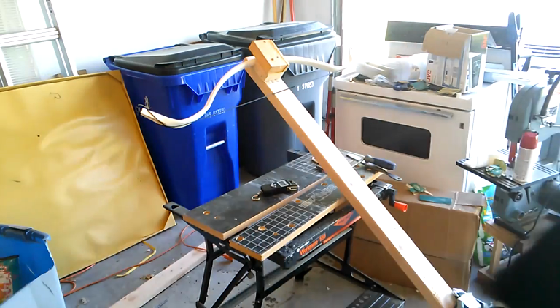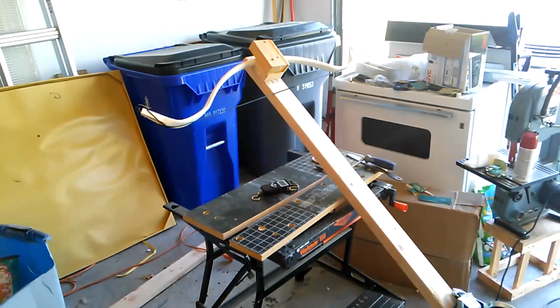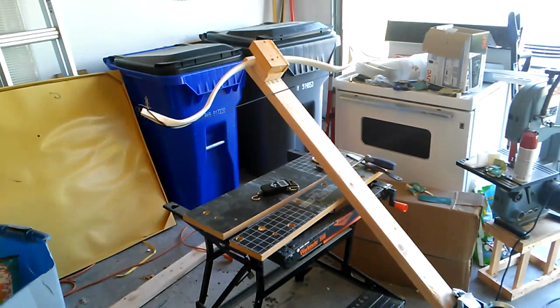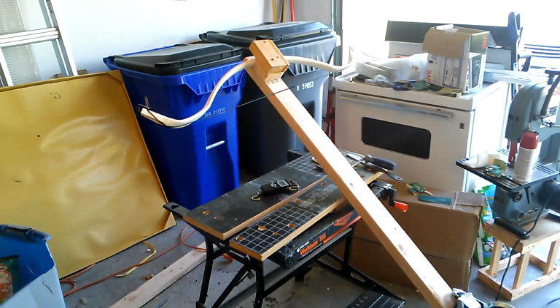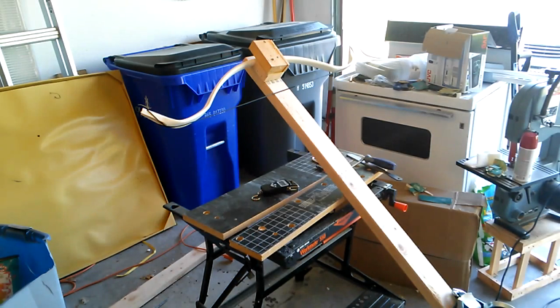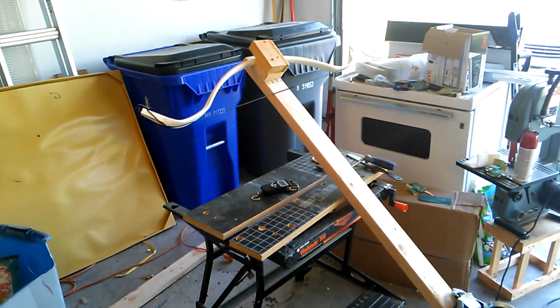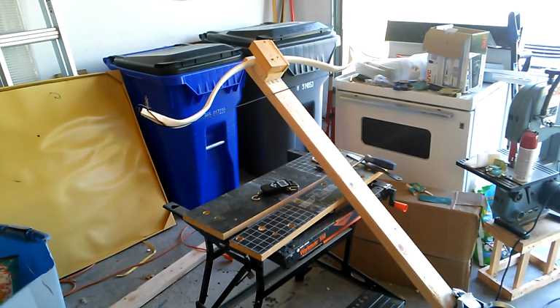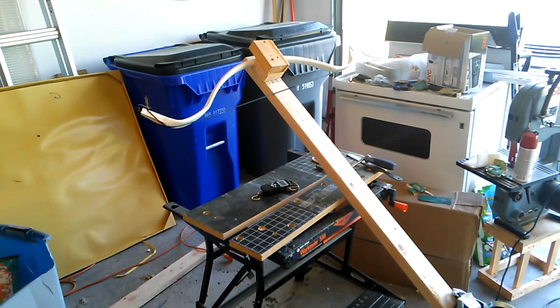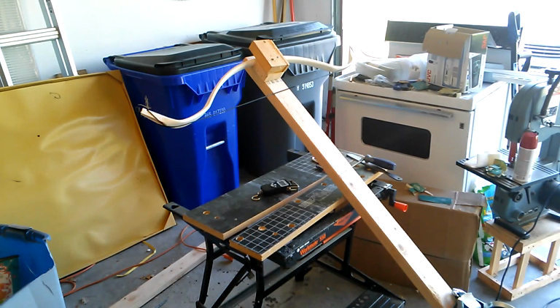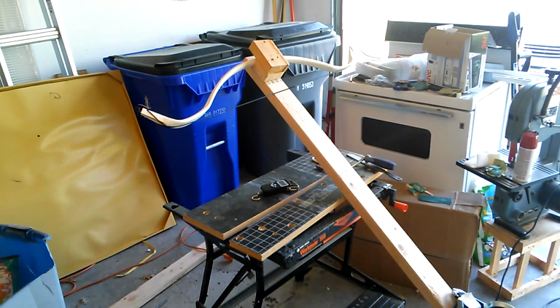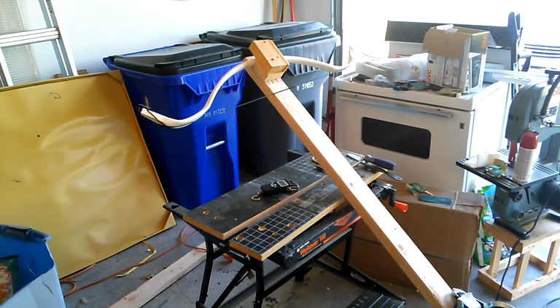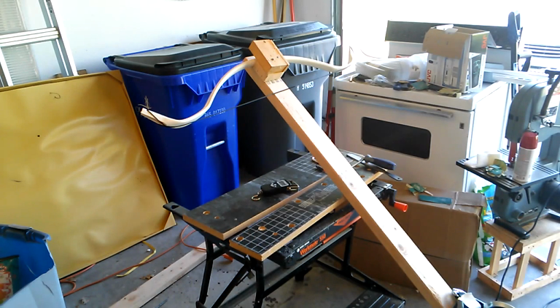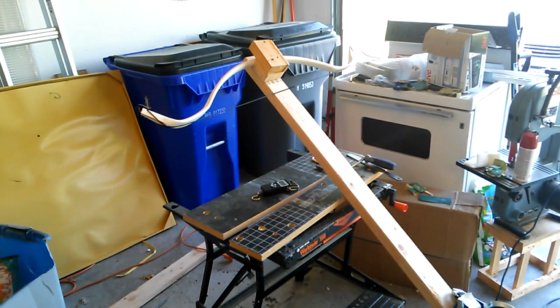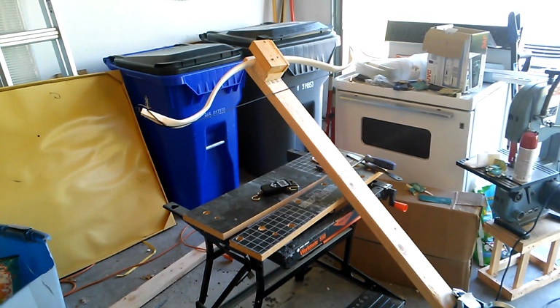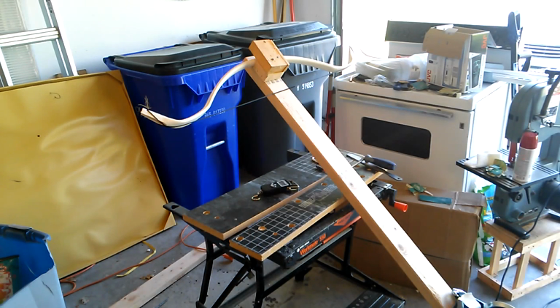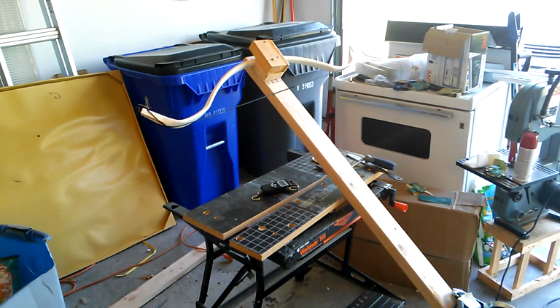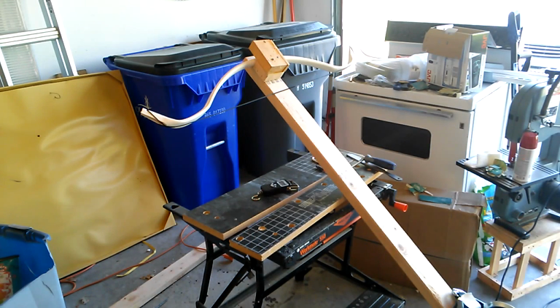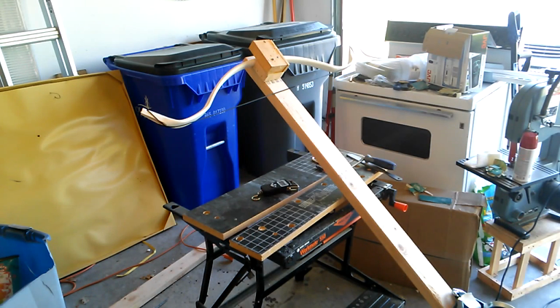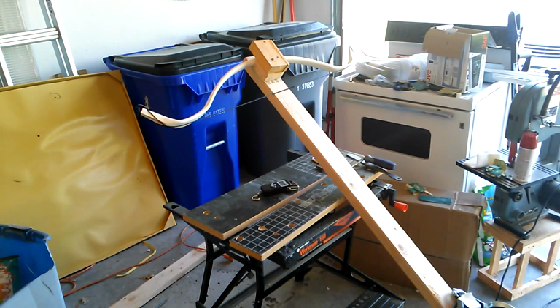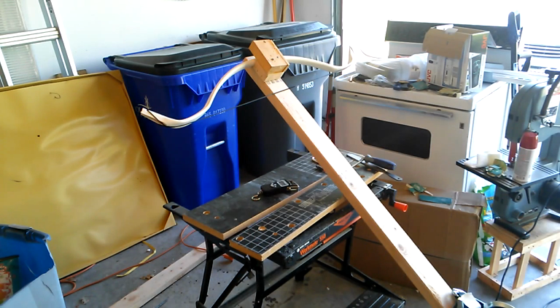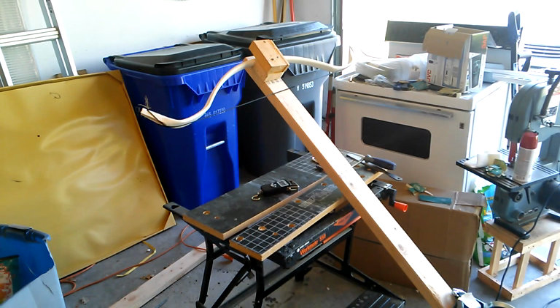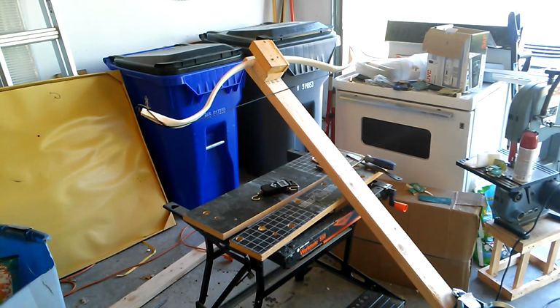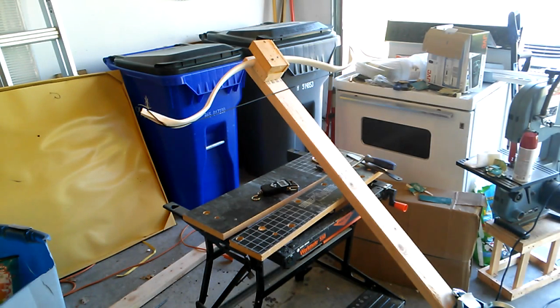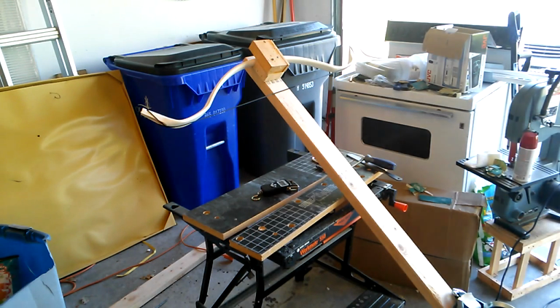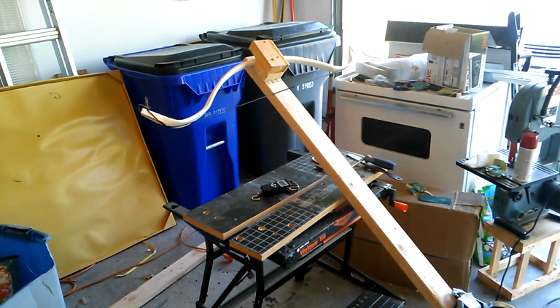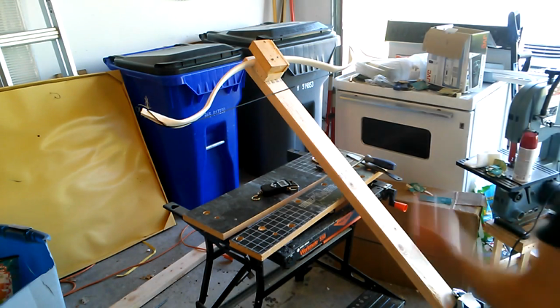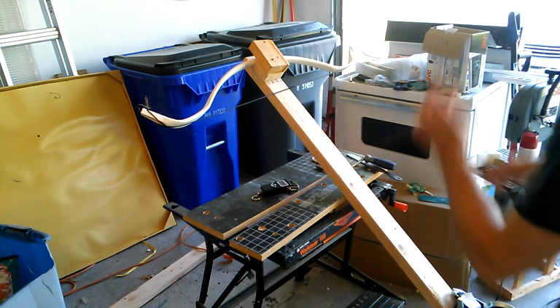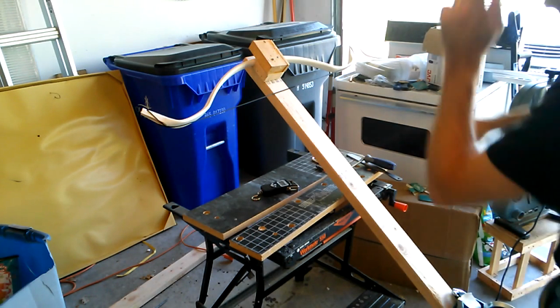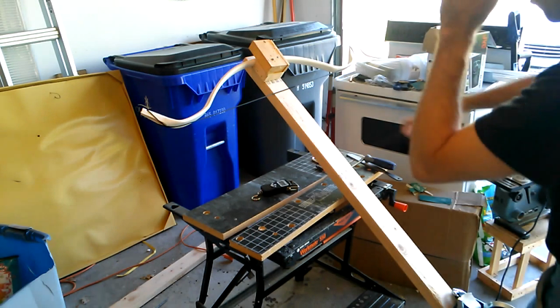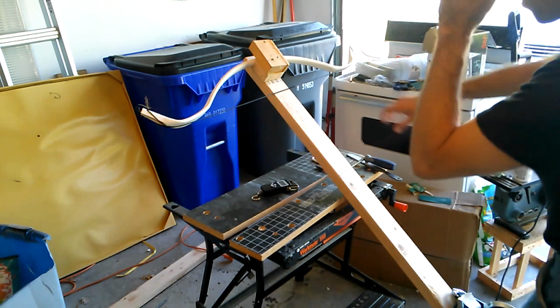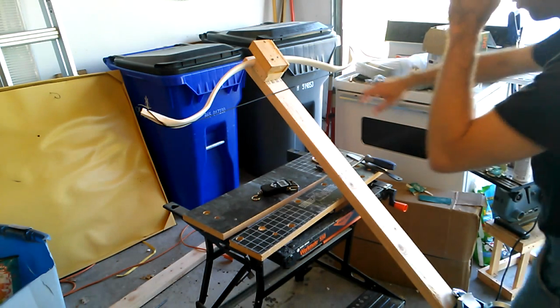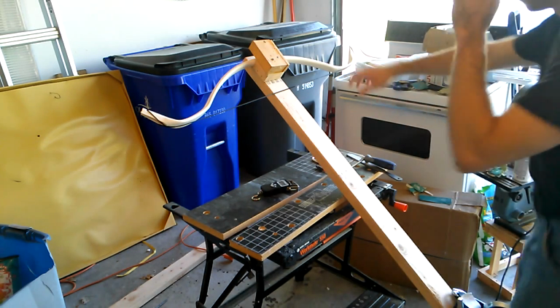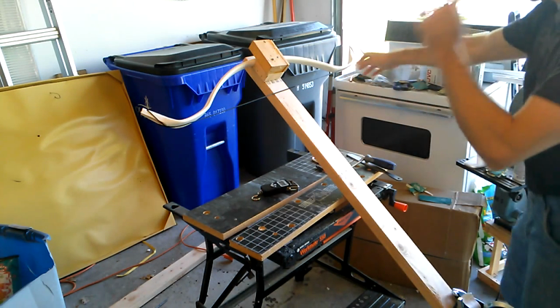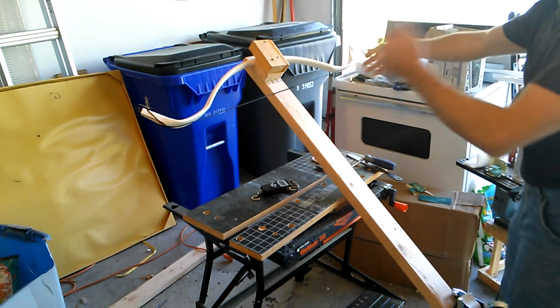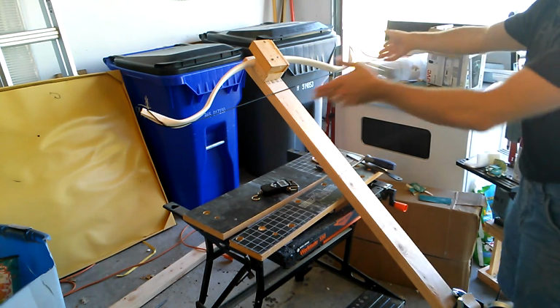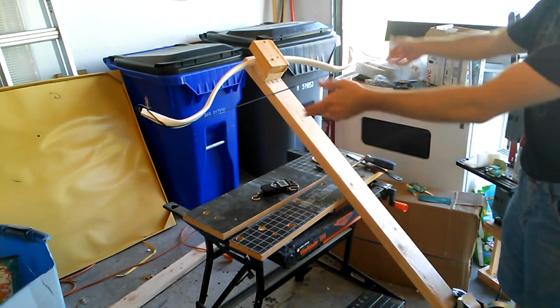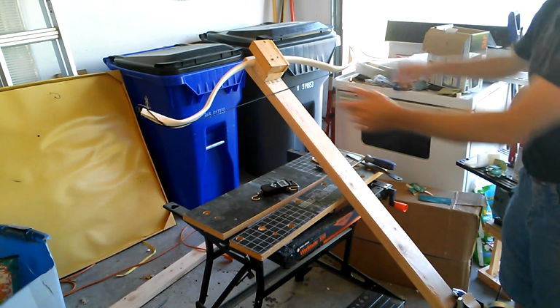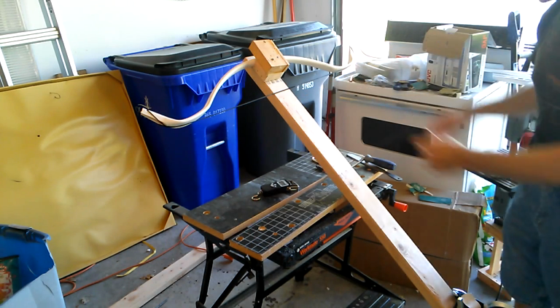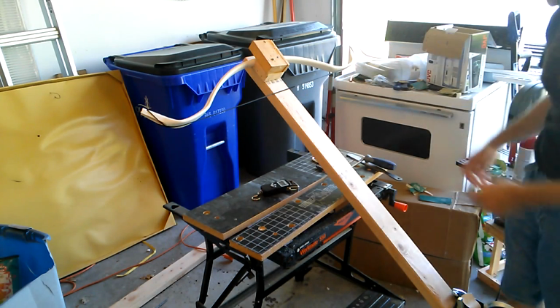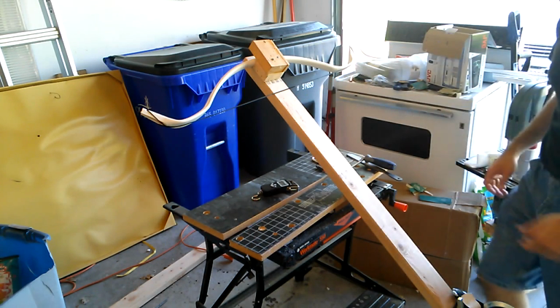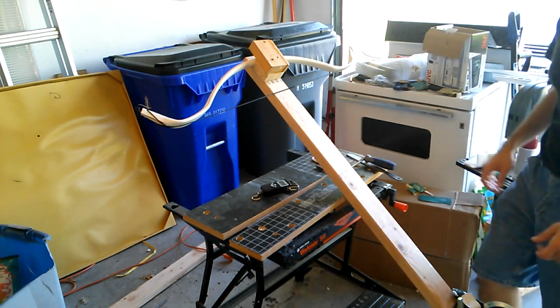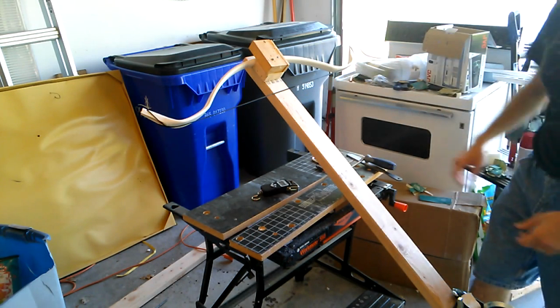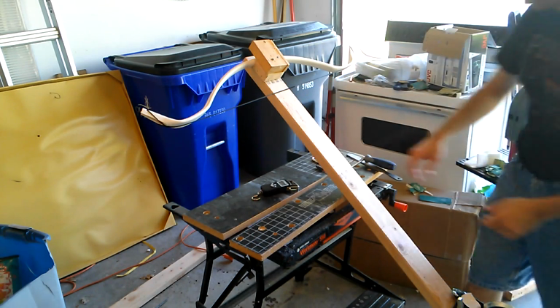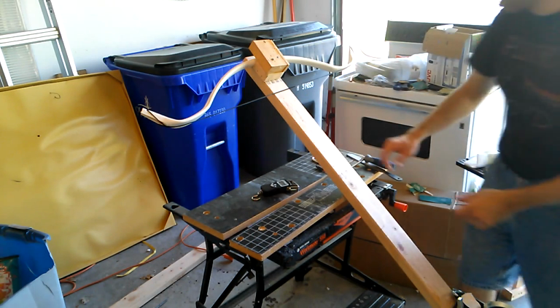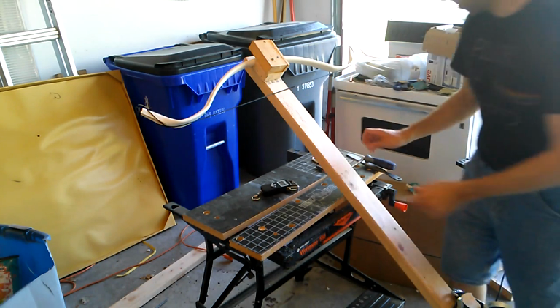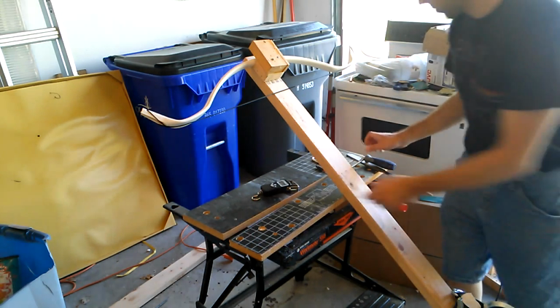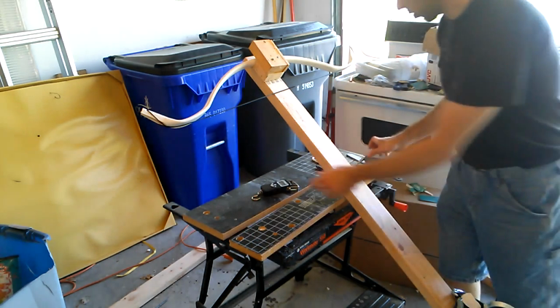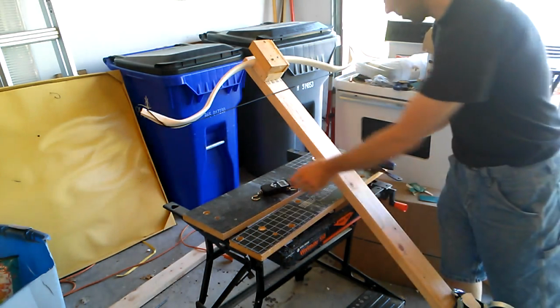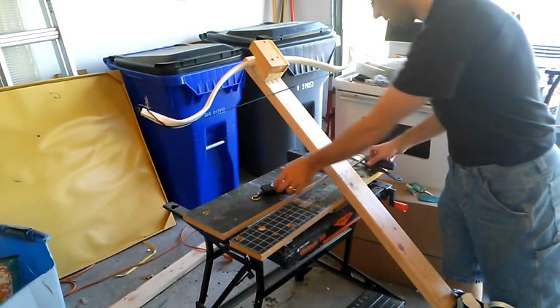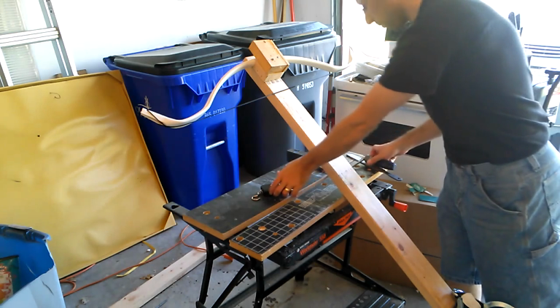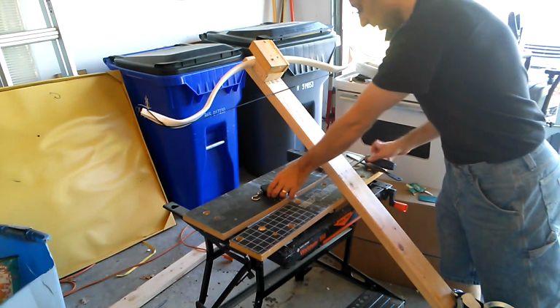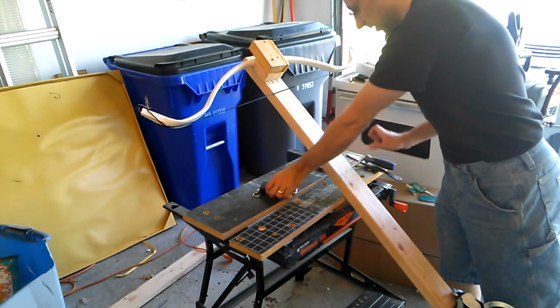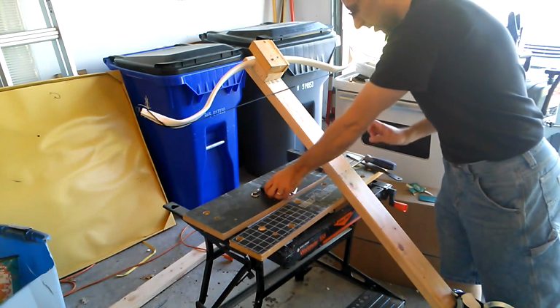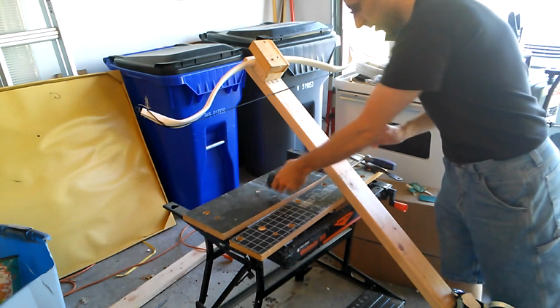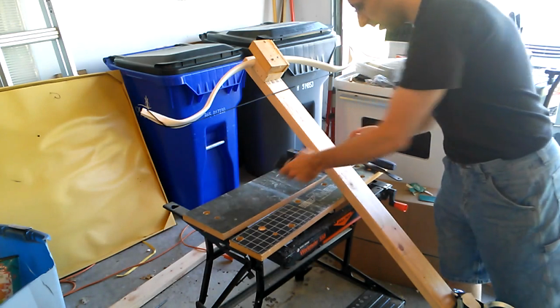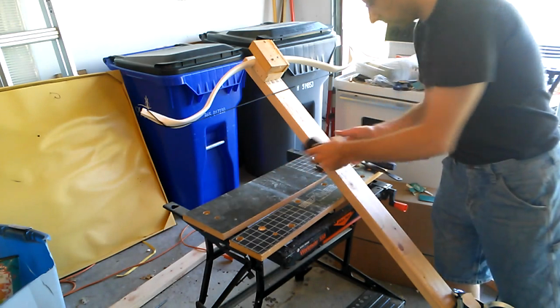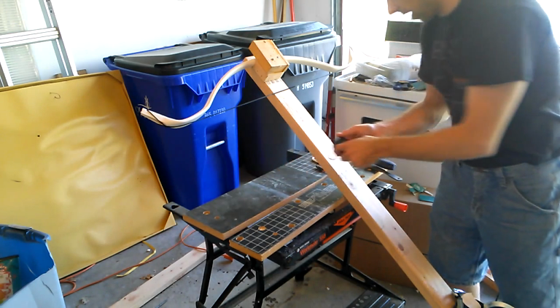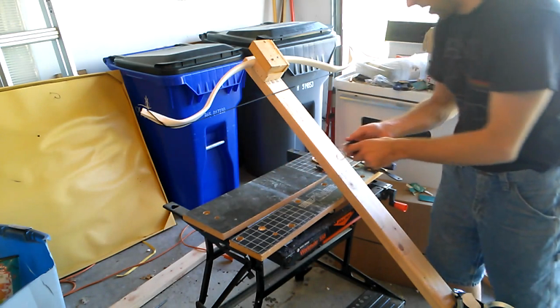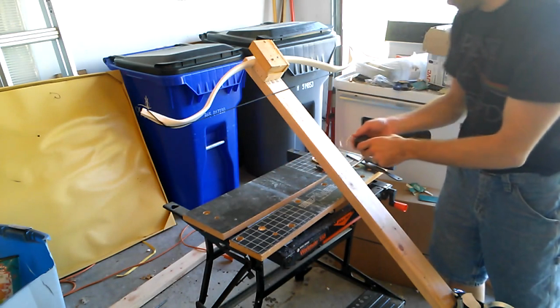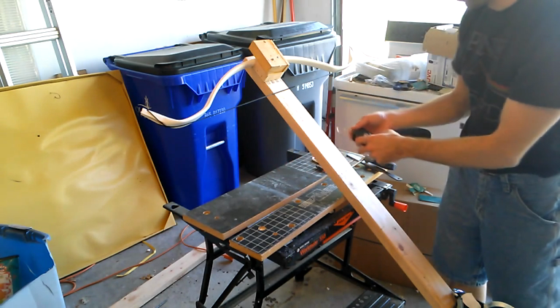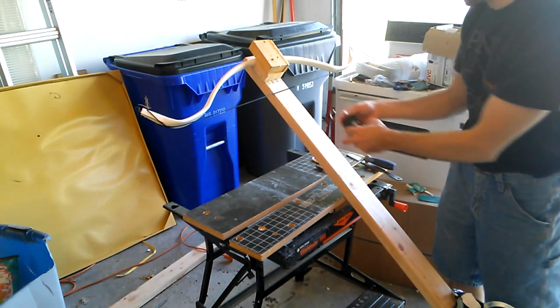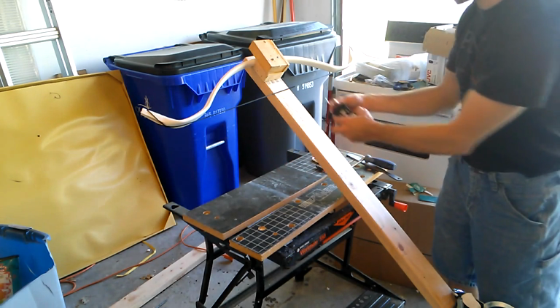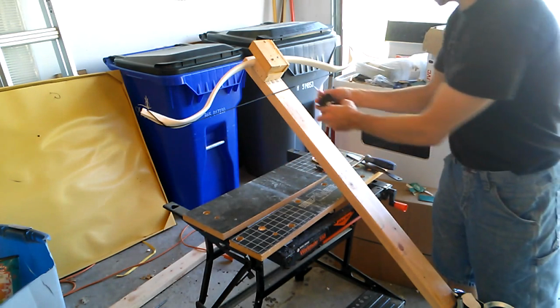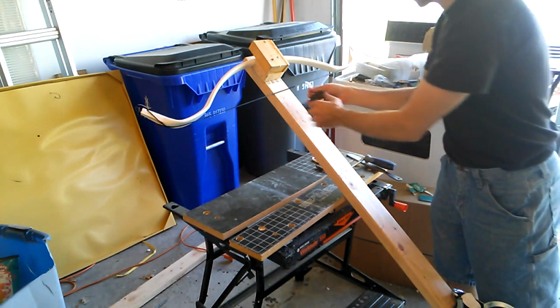I have no idea what to expect — I didn't even know if it would be able to be strung. So I'm very pleased that we've gotten even this far.